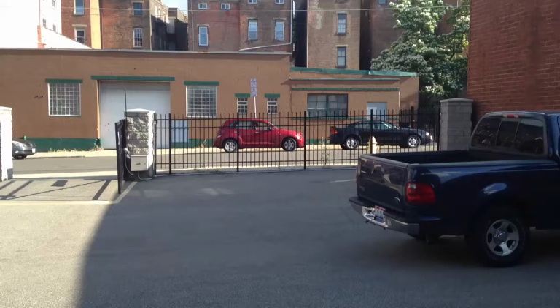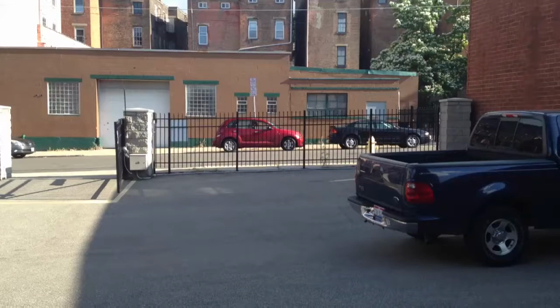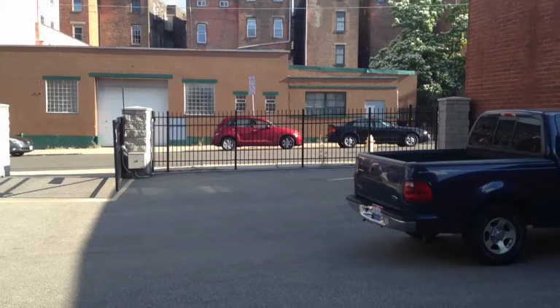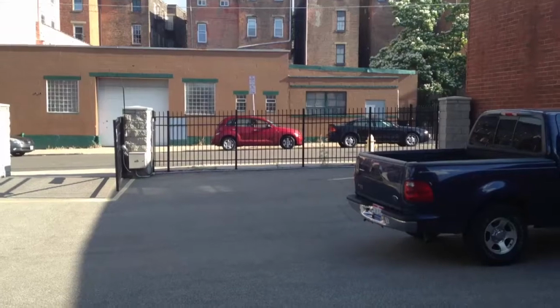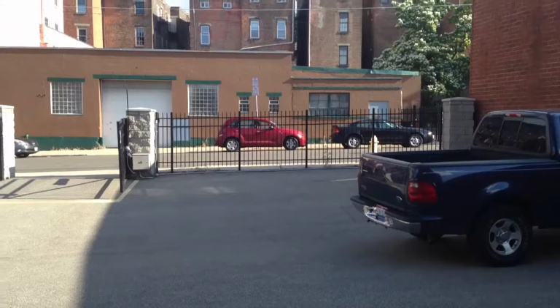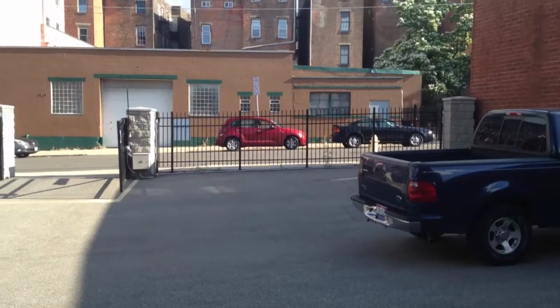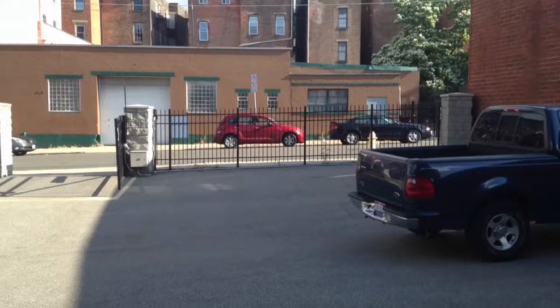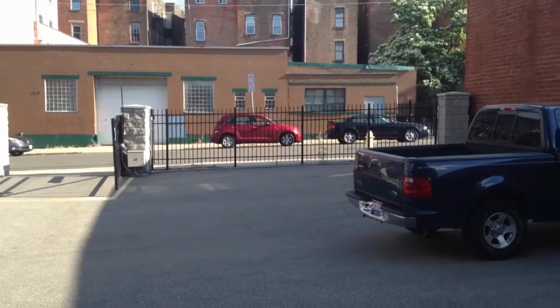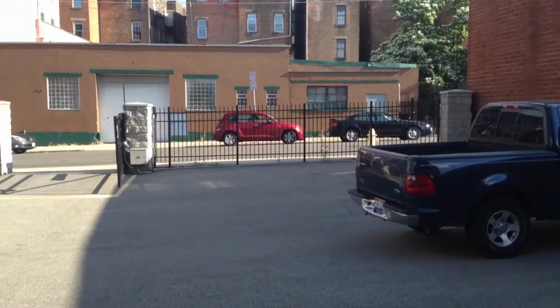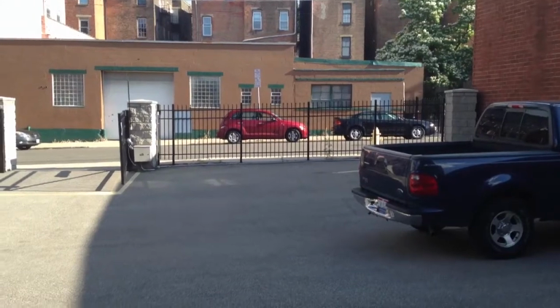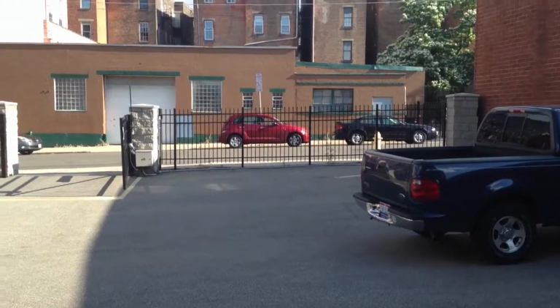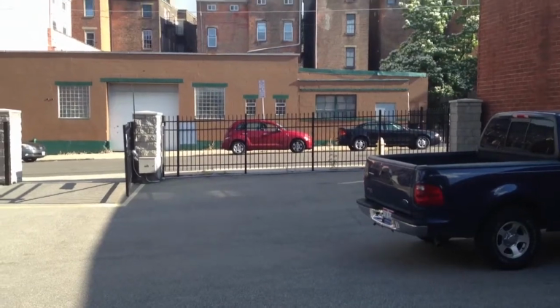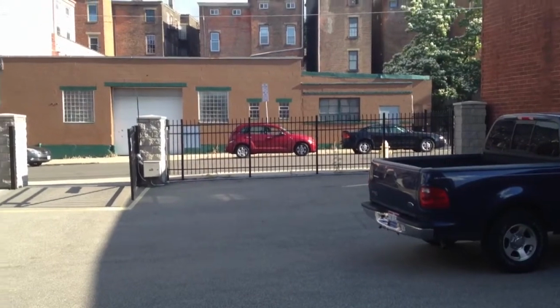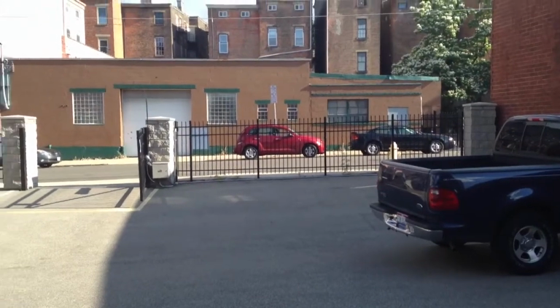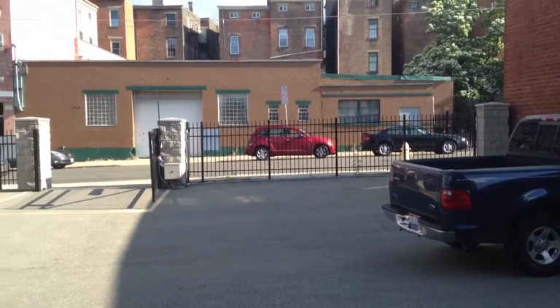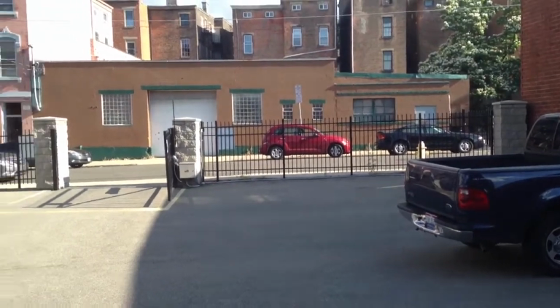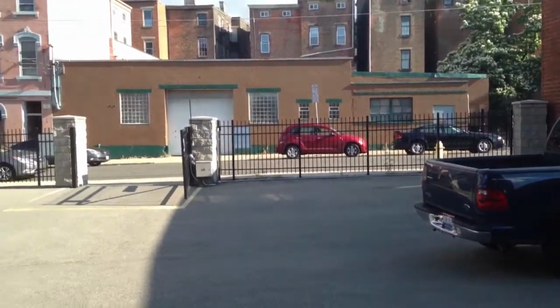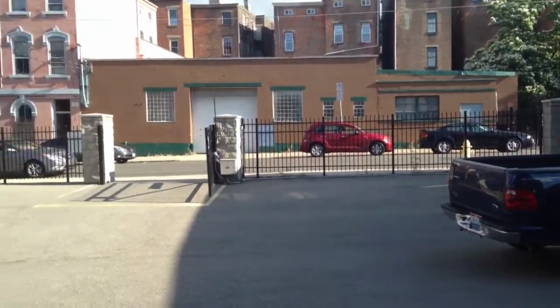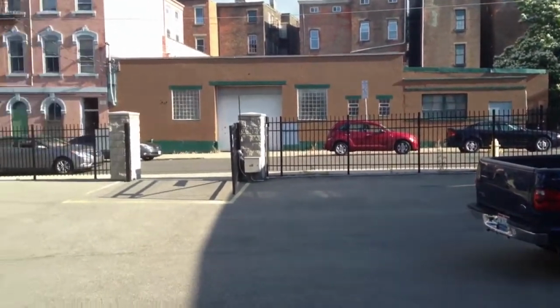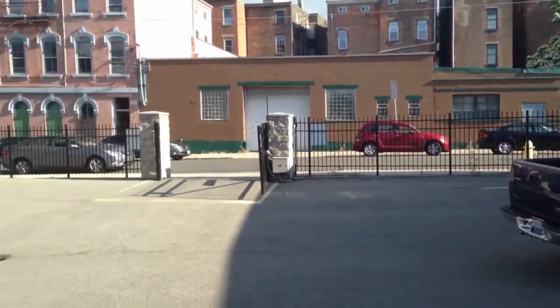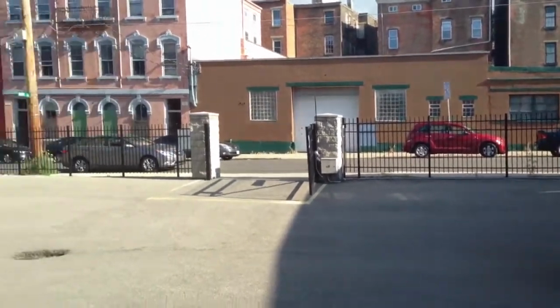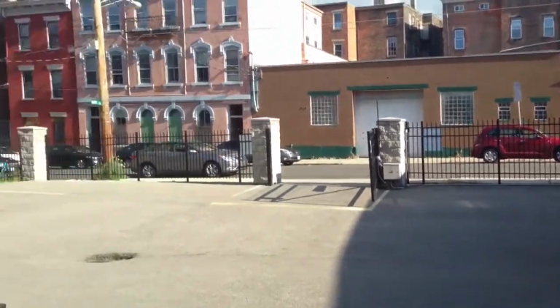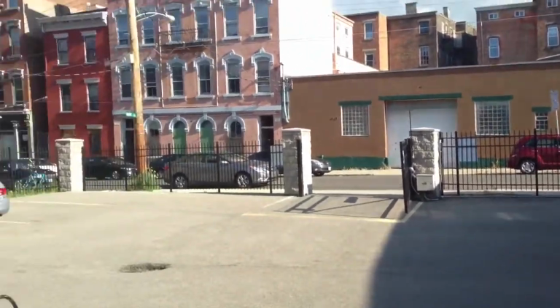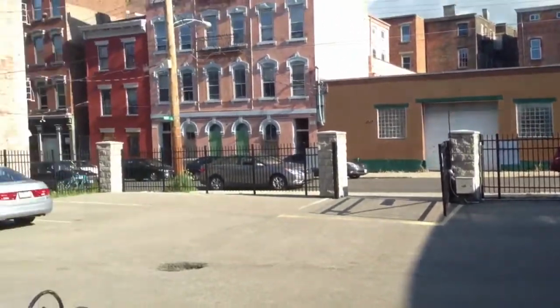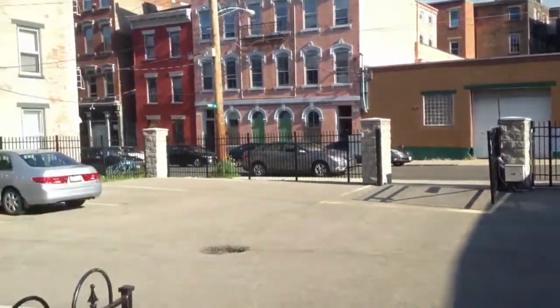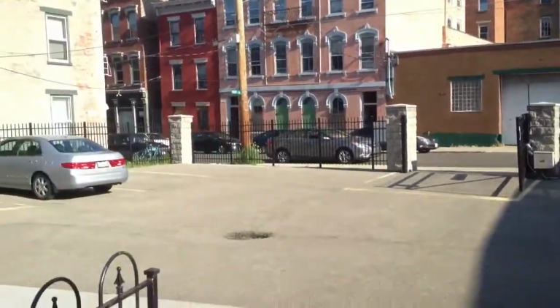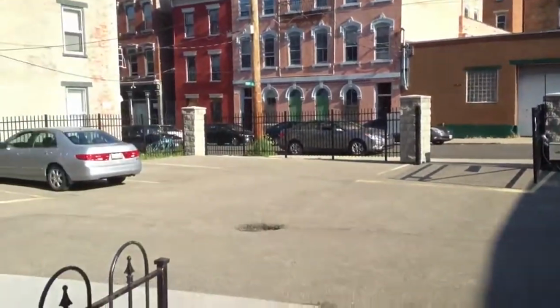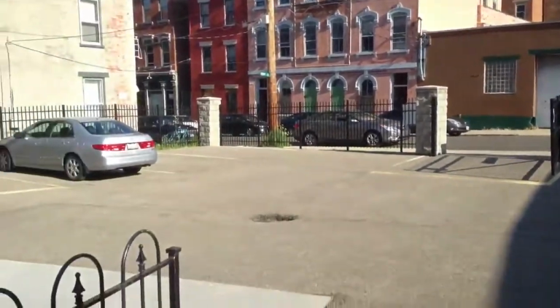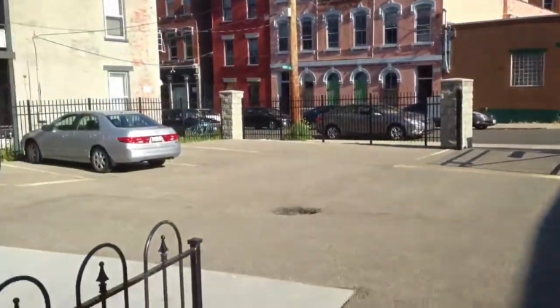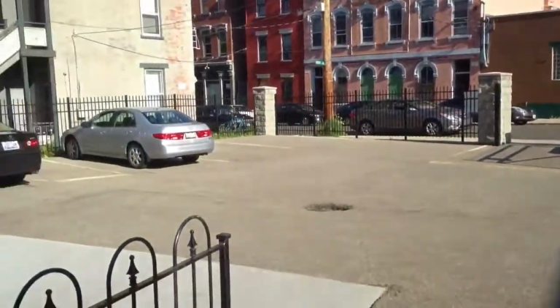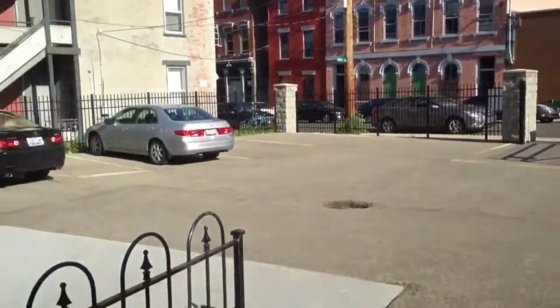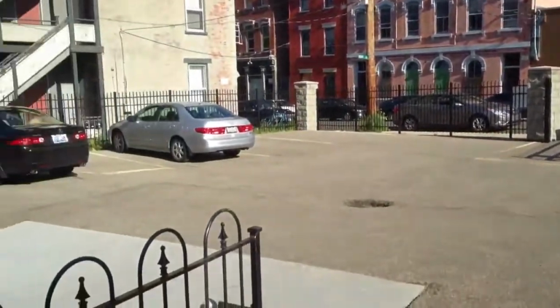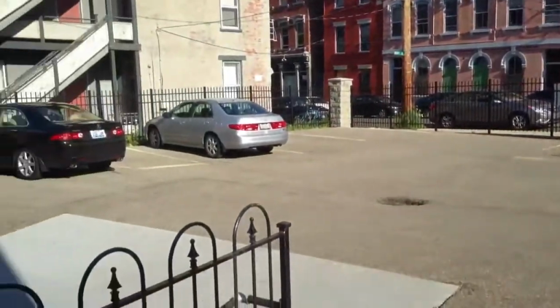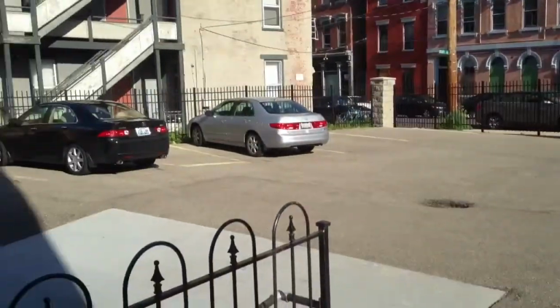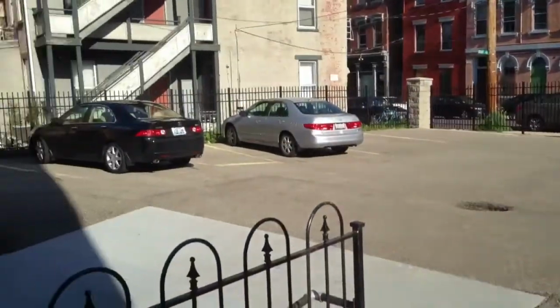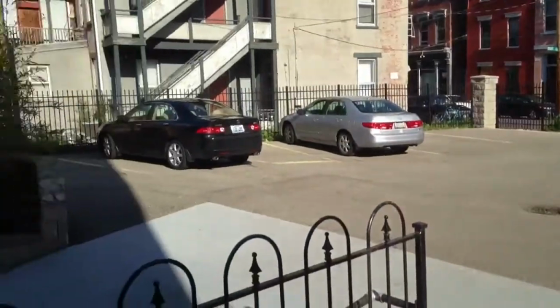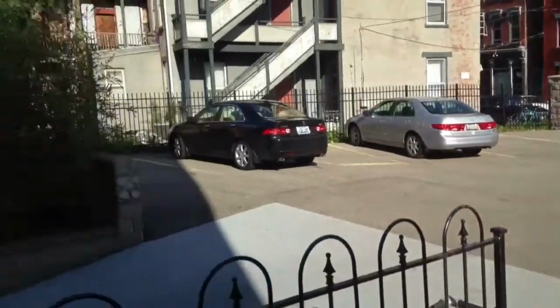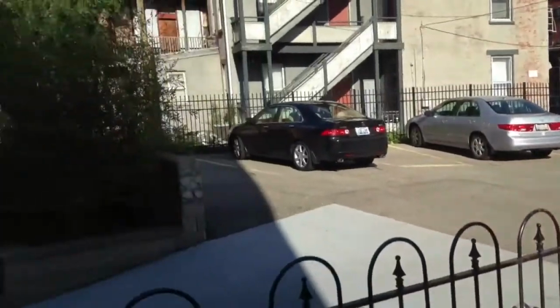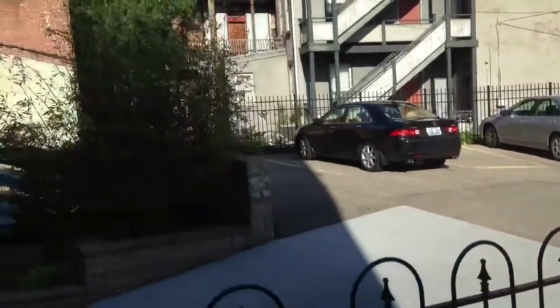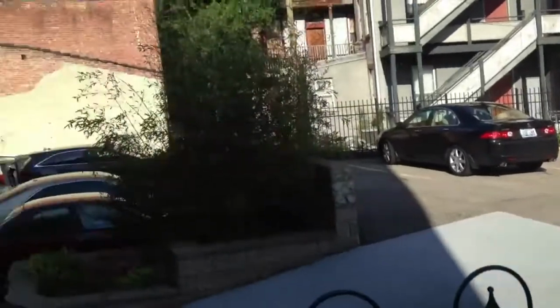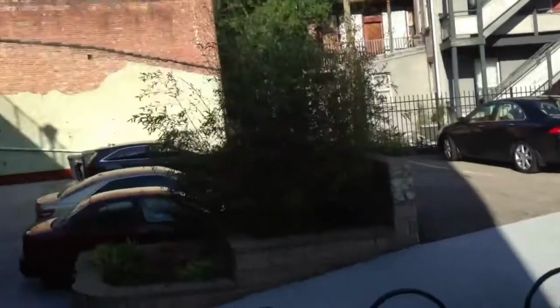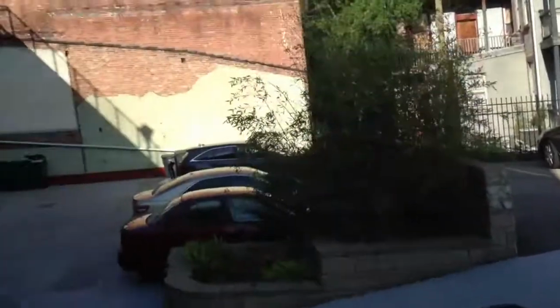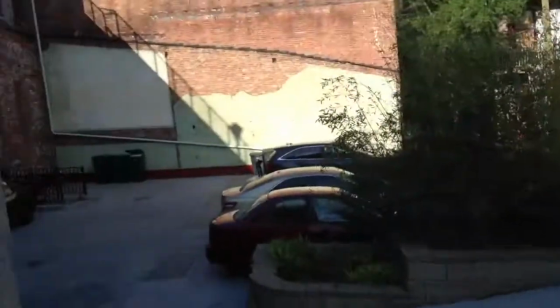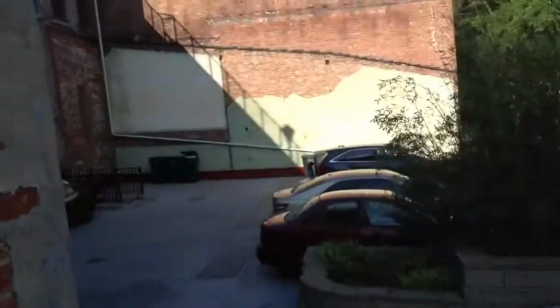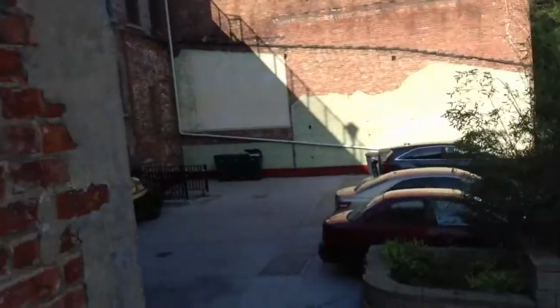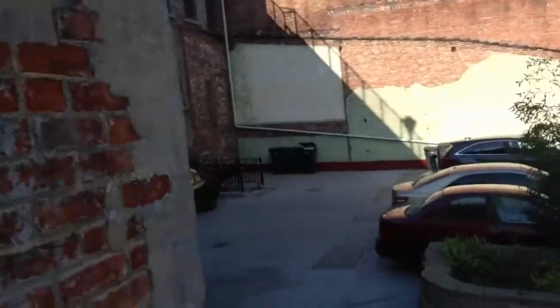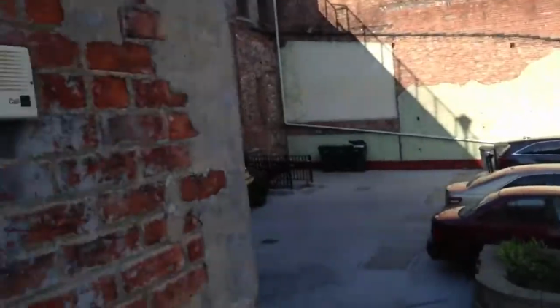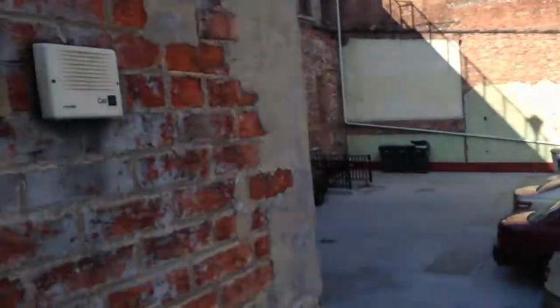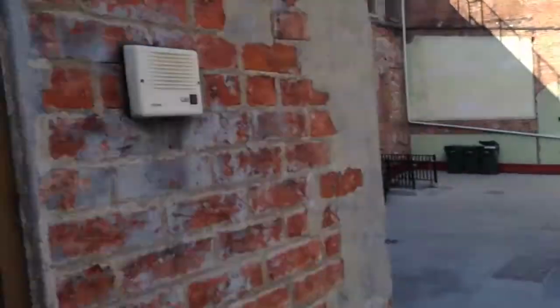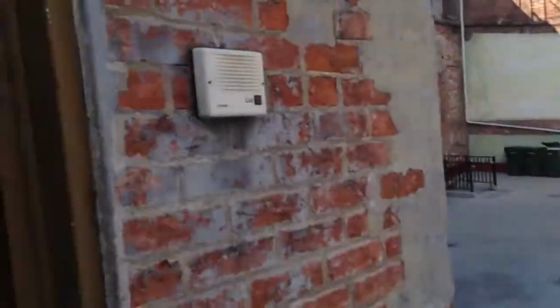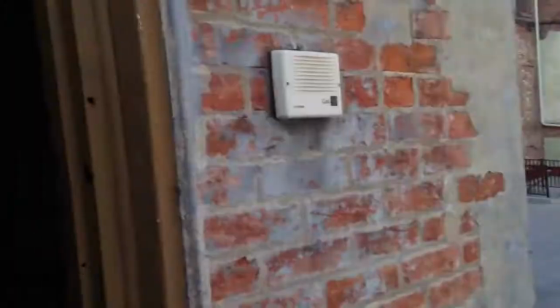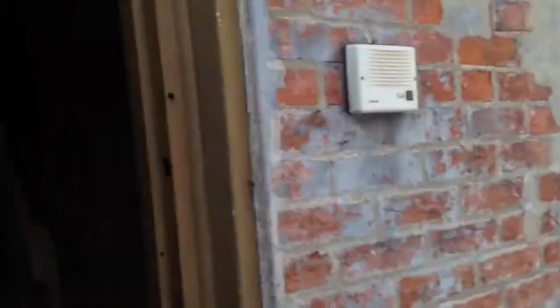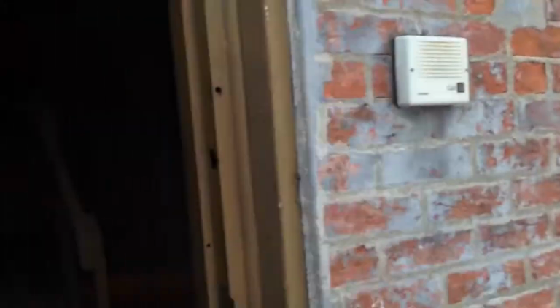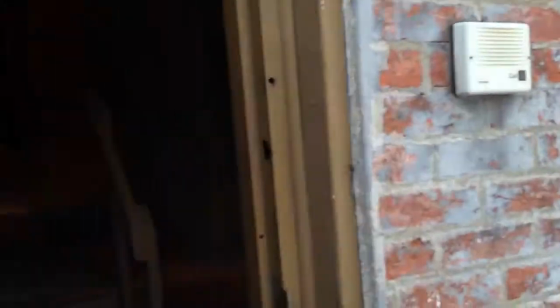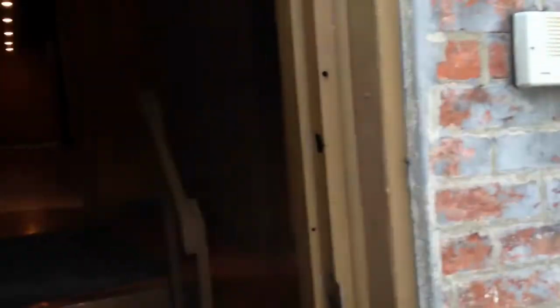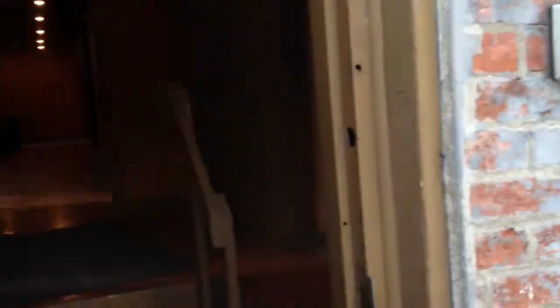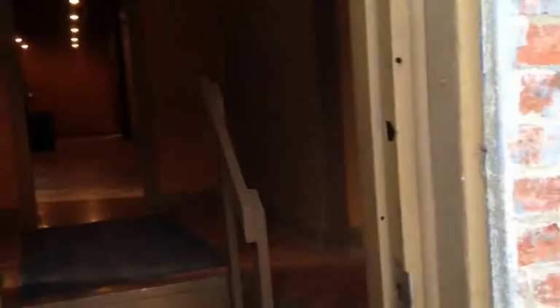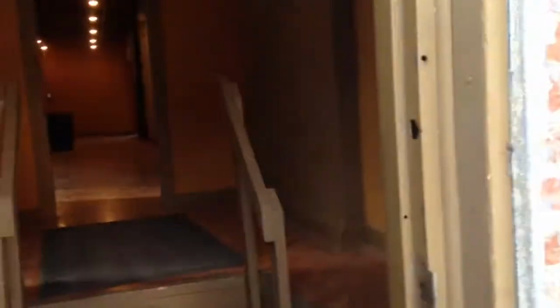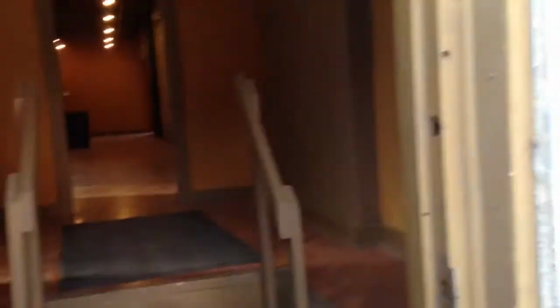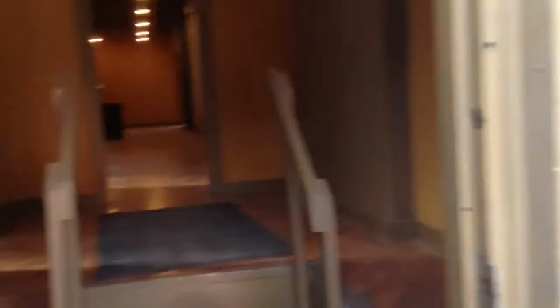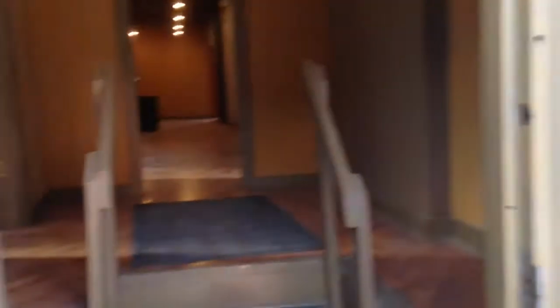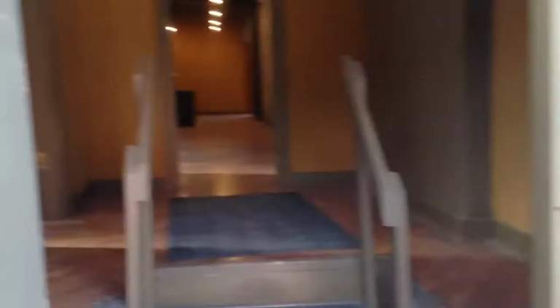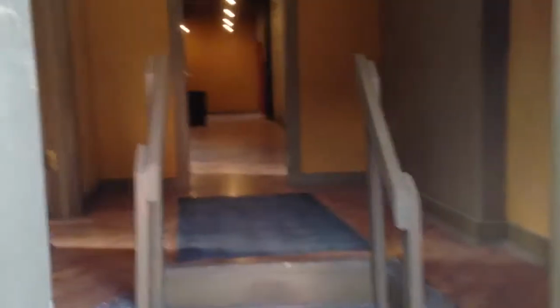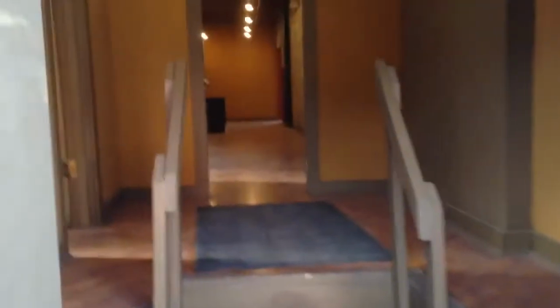We are at 538 Reading Road. There's a parking lot out back. Here's the entrance.